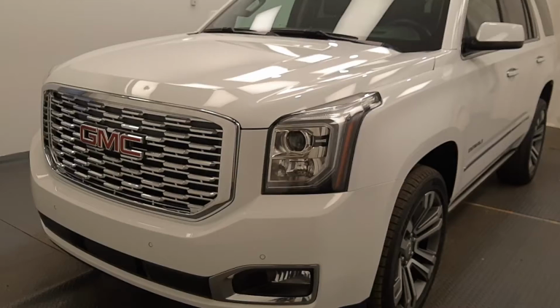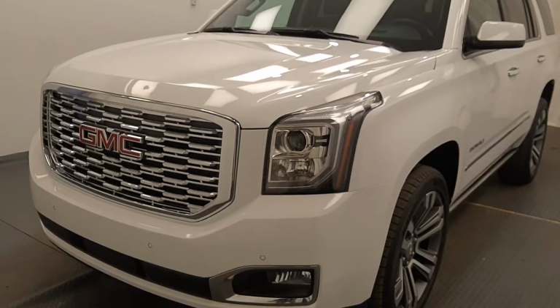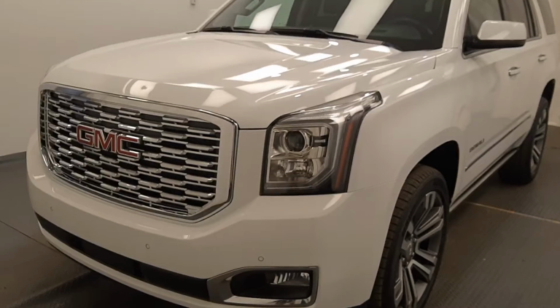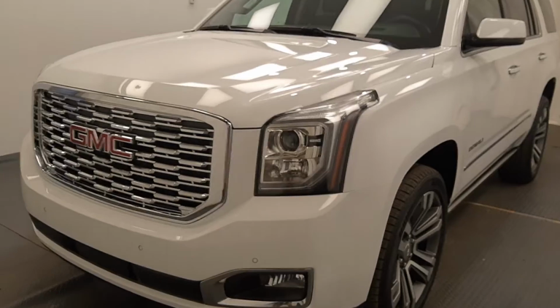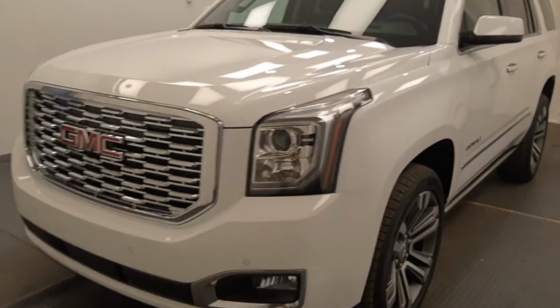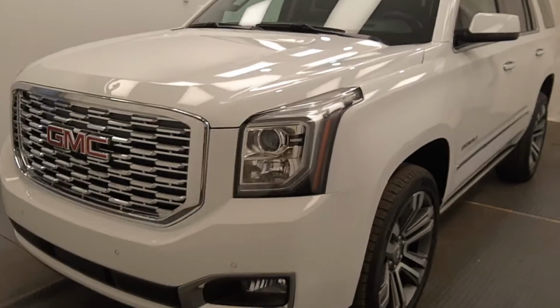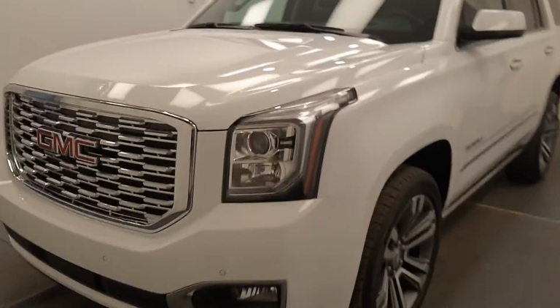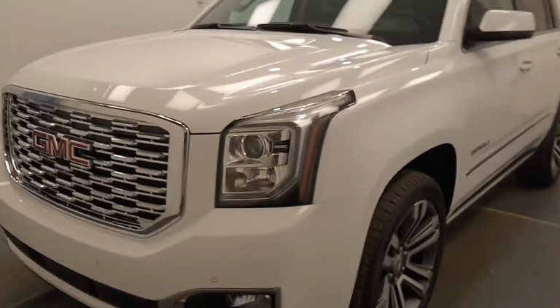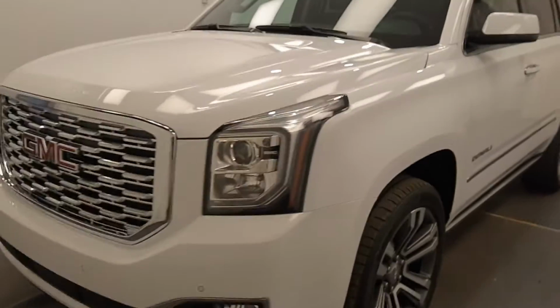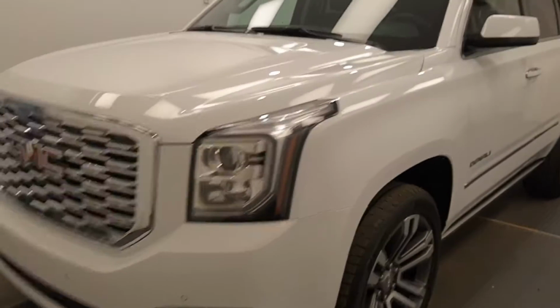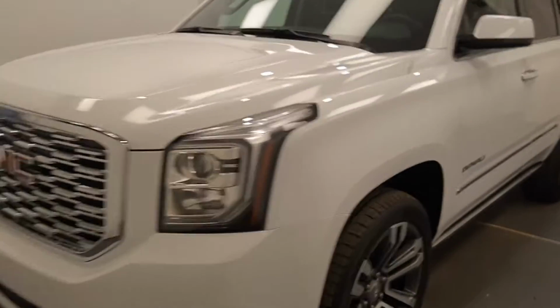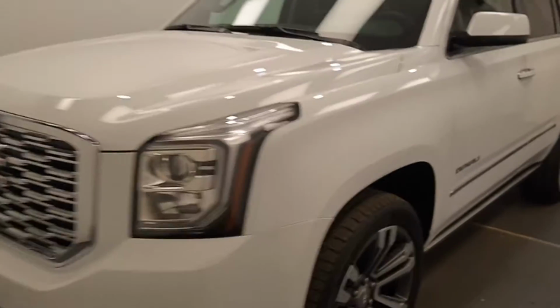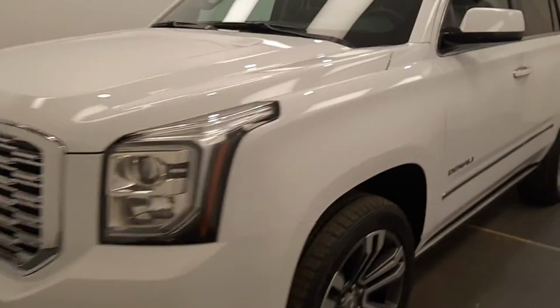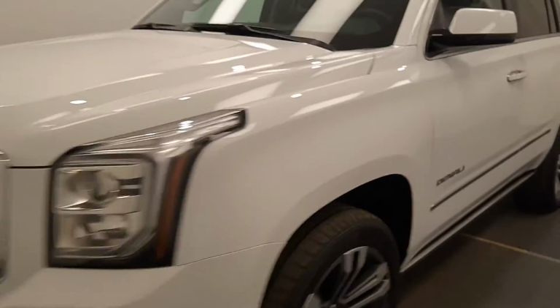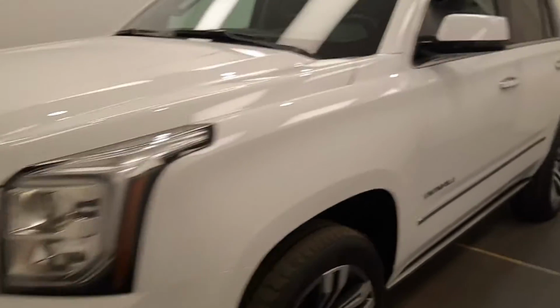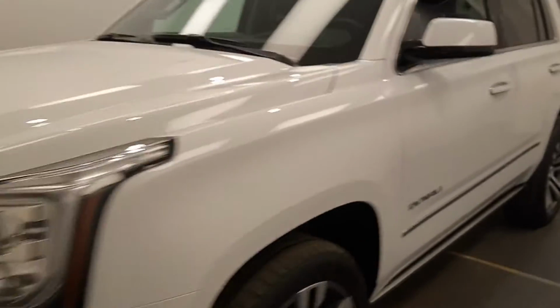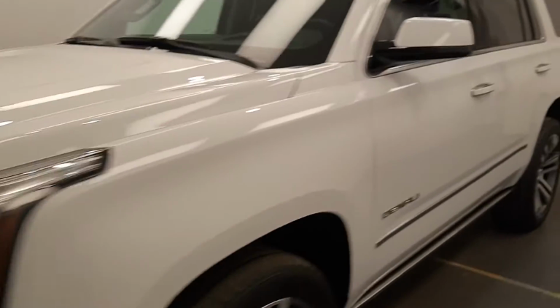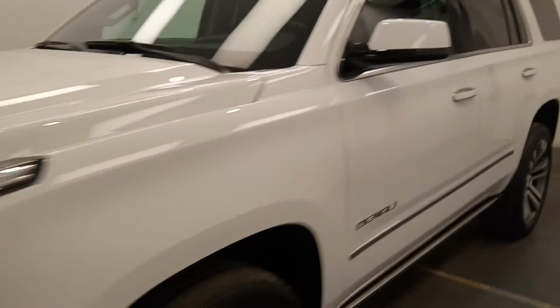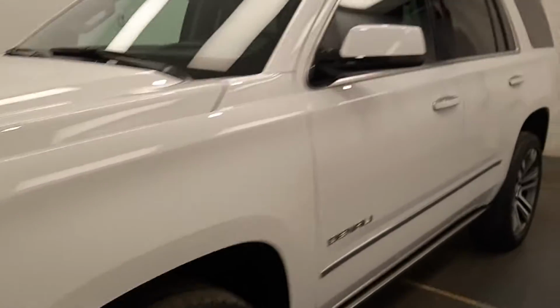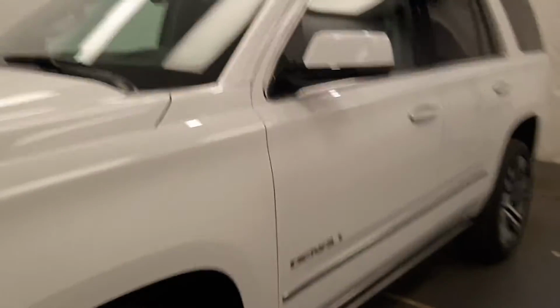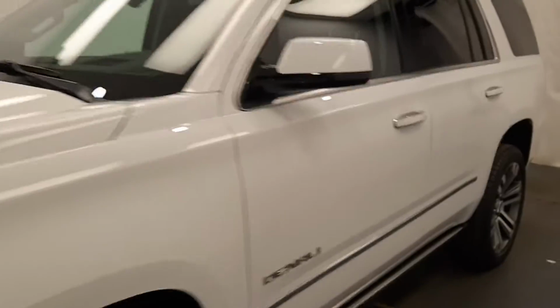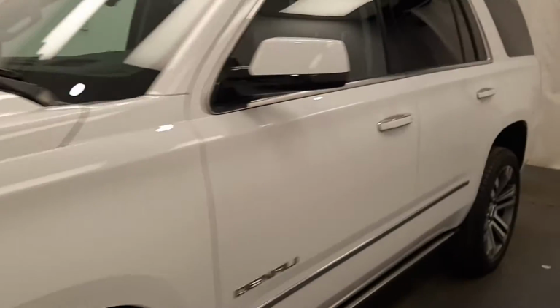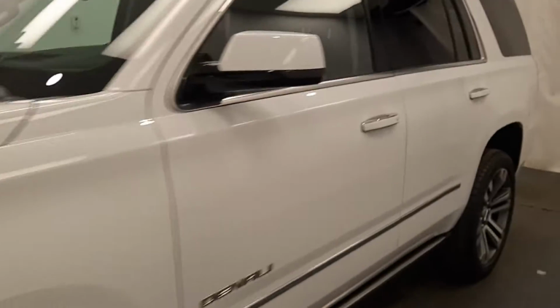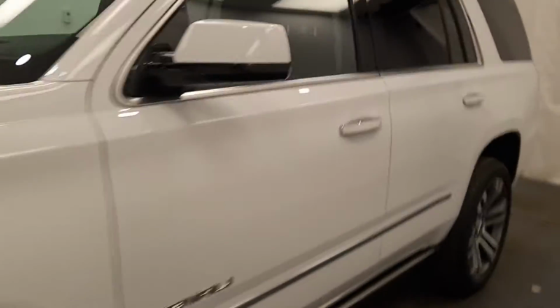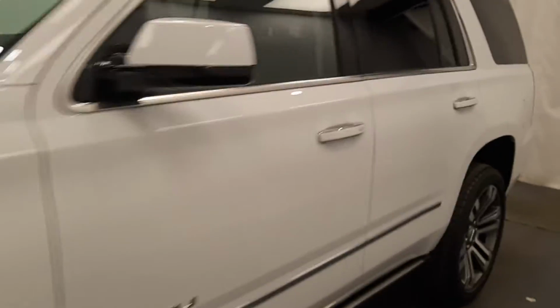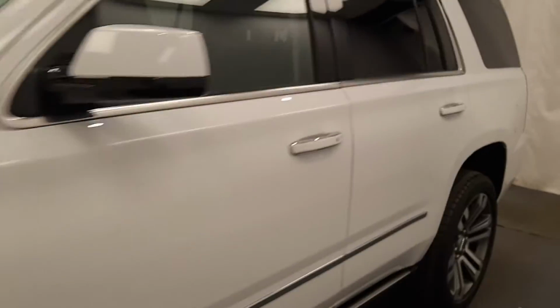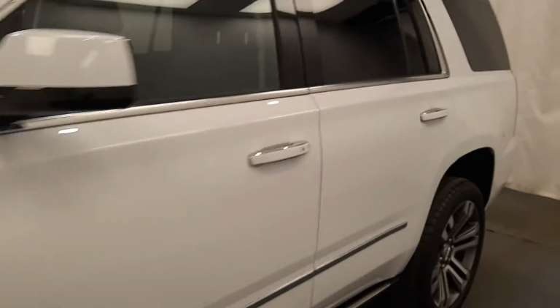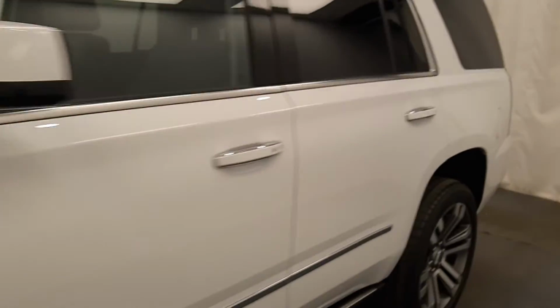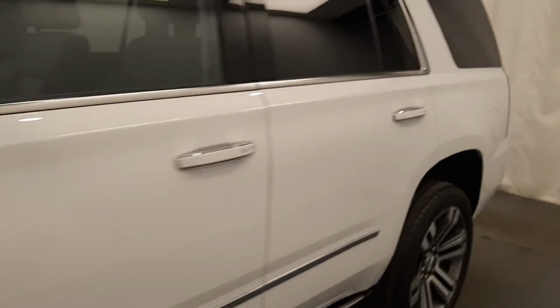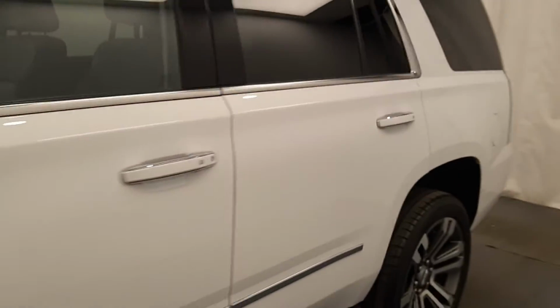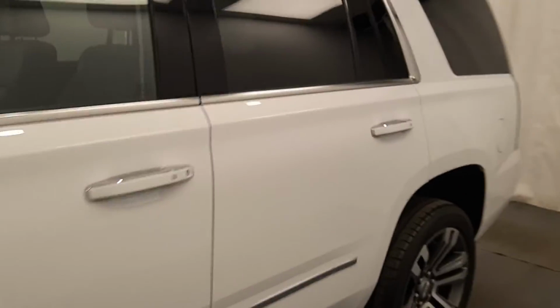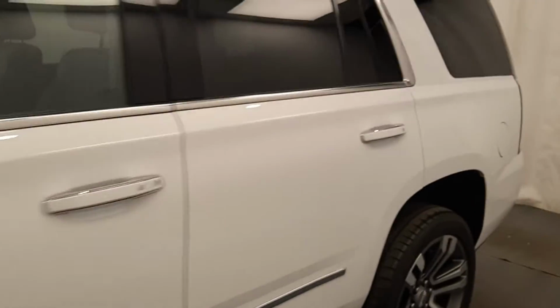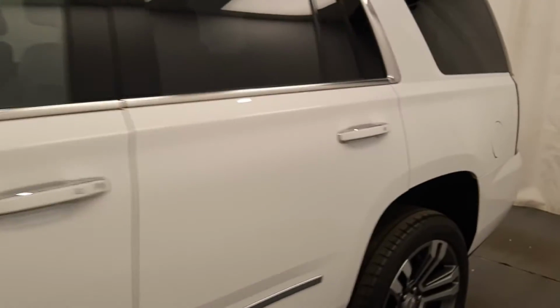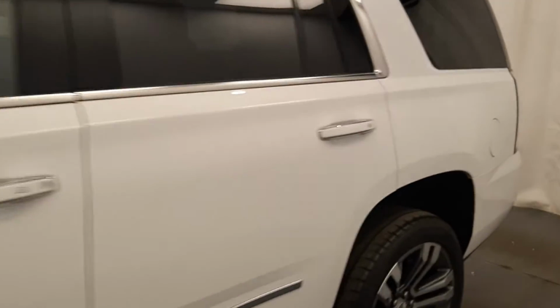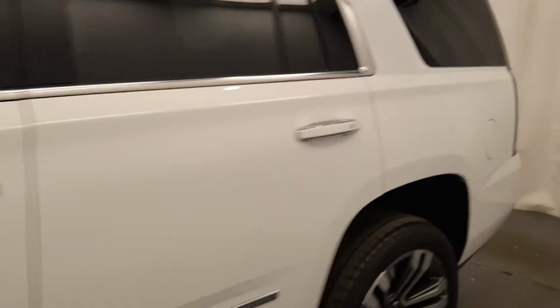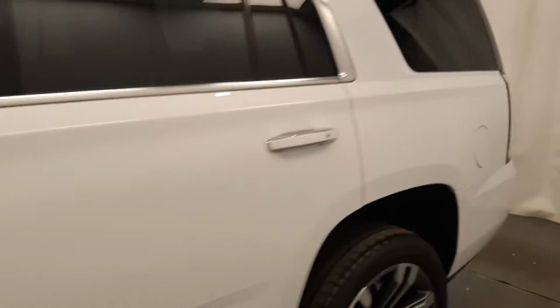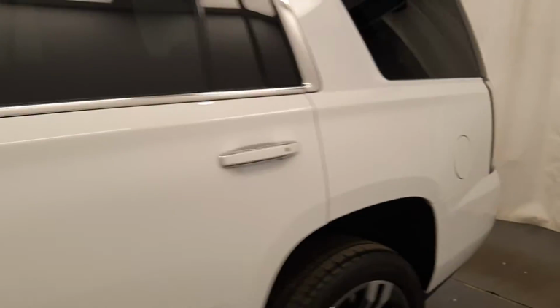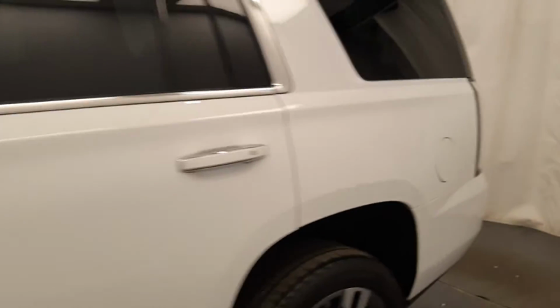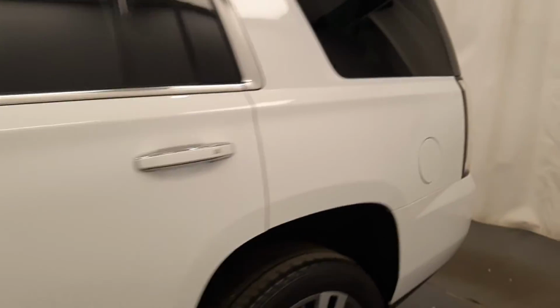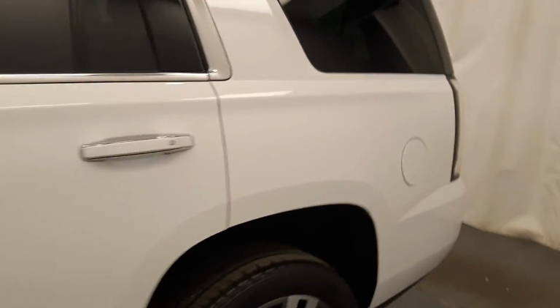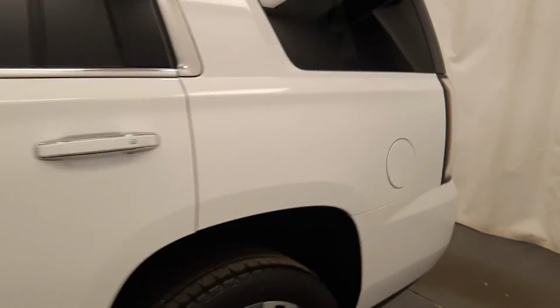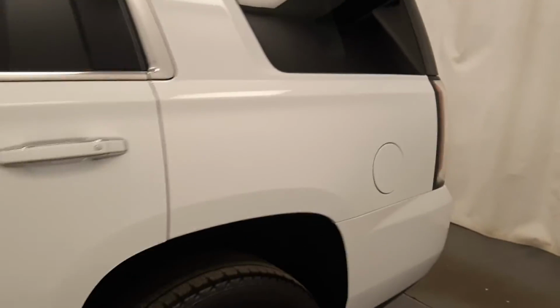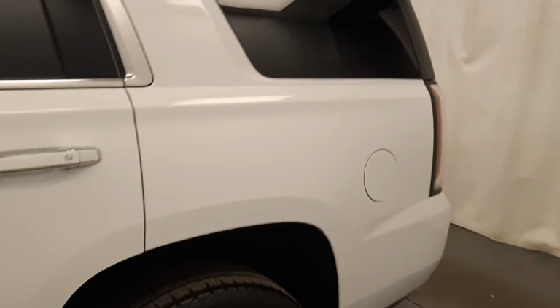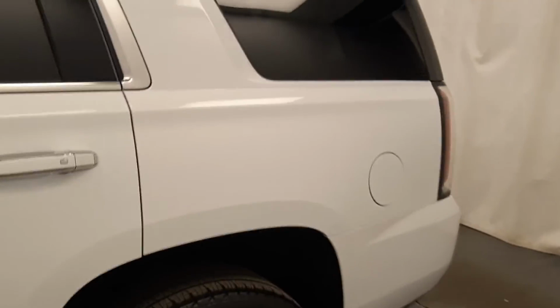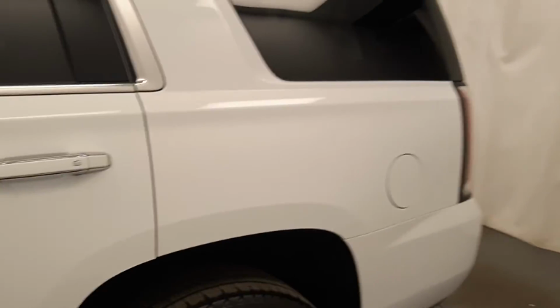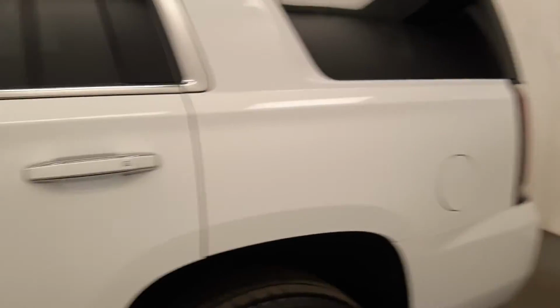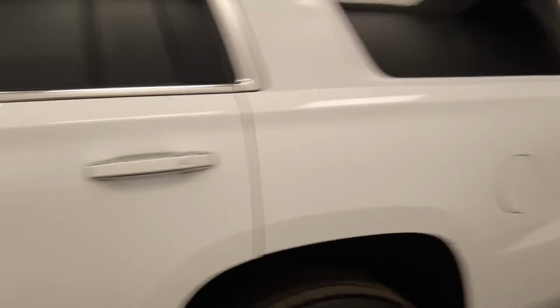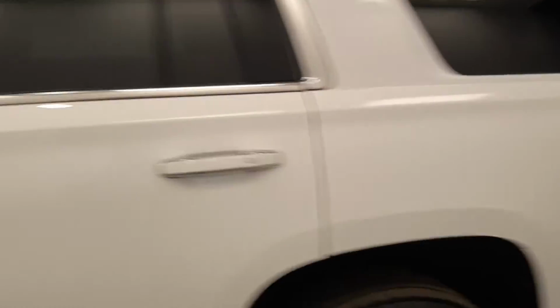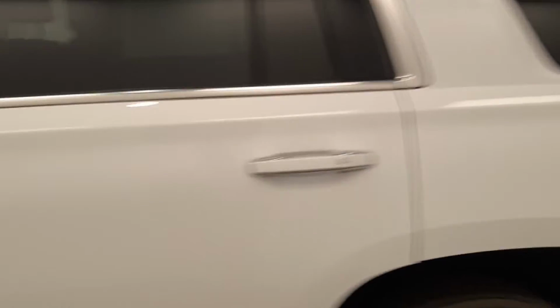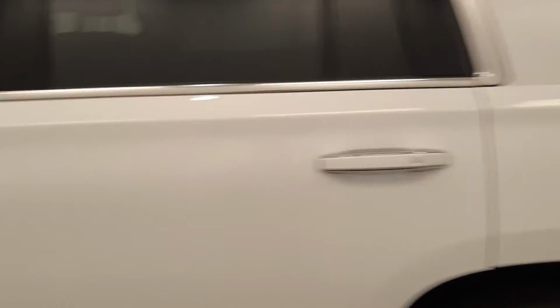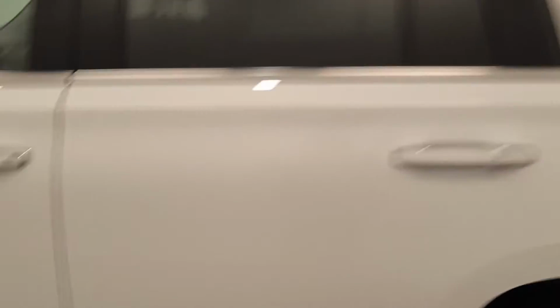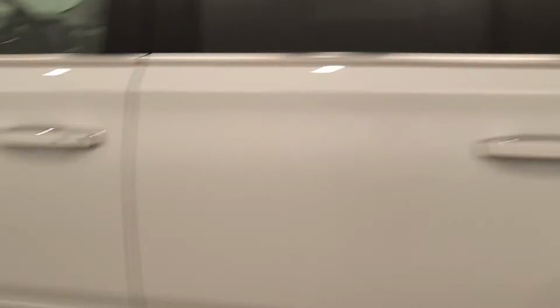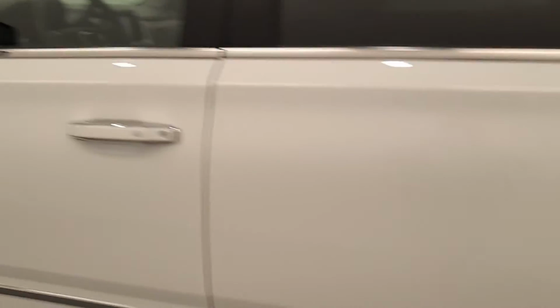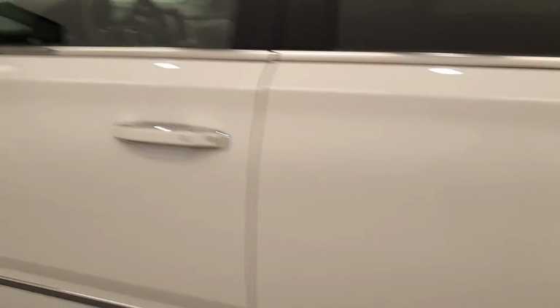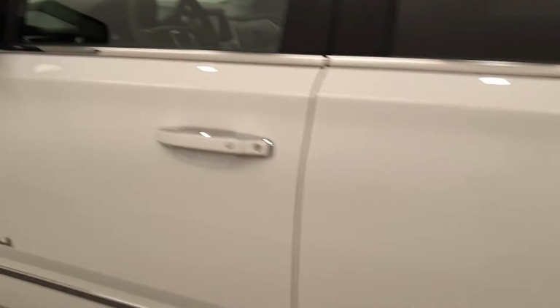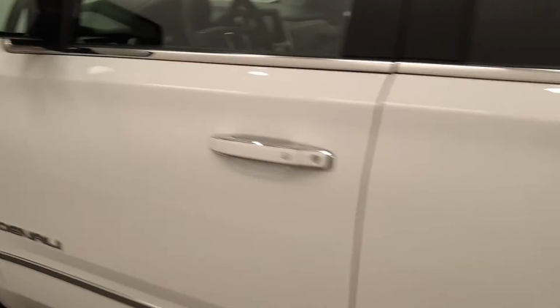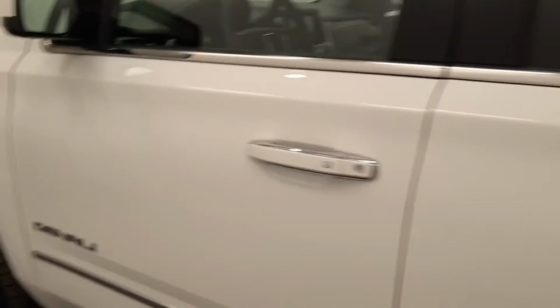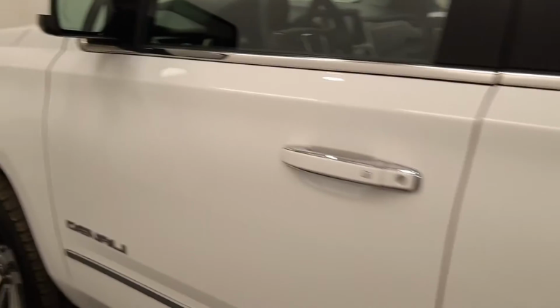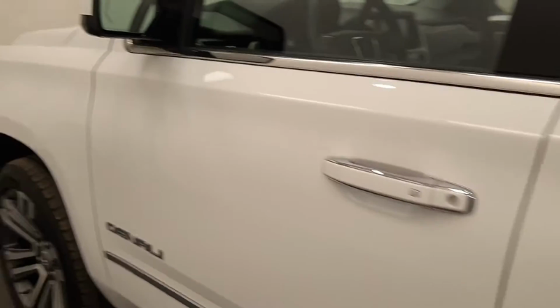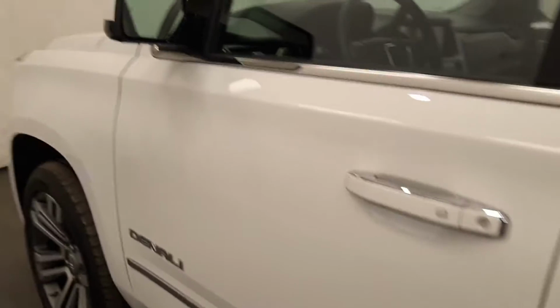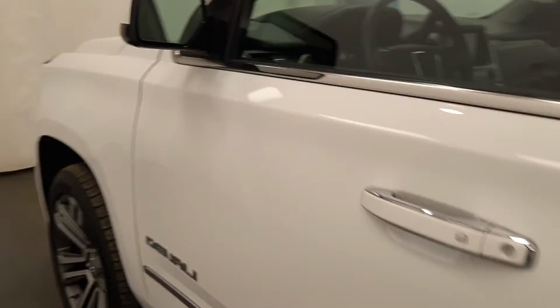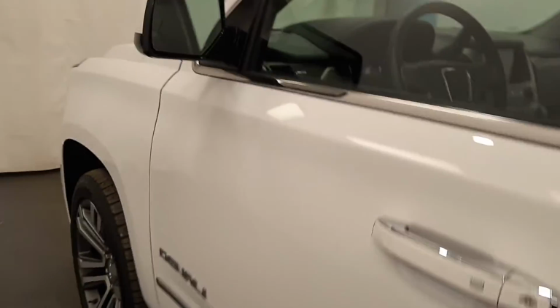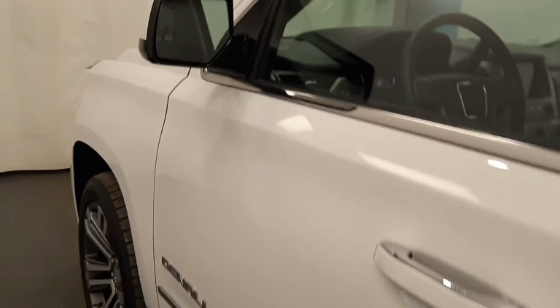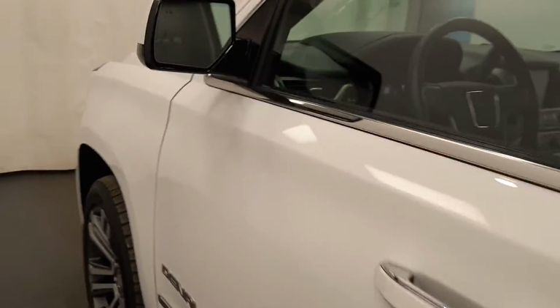Today we're viewing stock number 210657 on a 2020 GMC Yukon Denali. Our exterior colour is white.